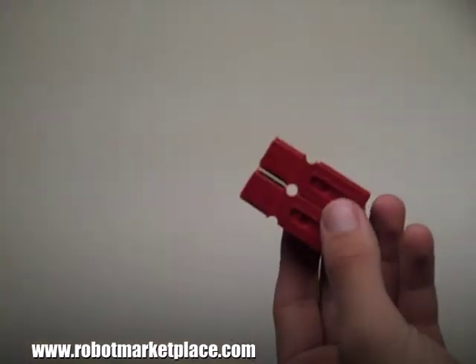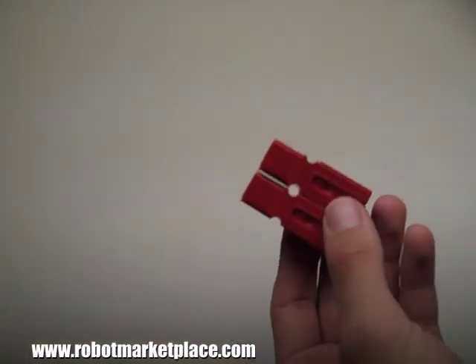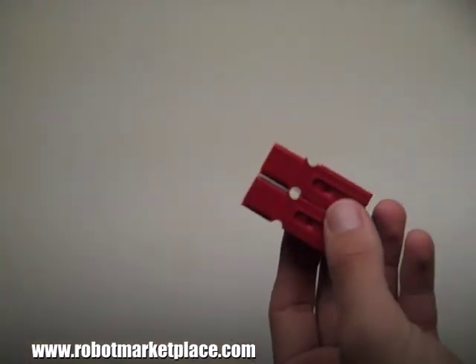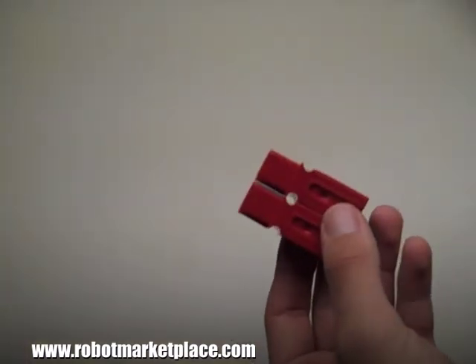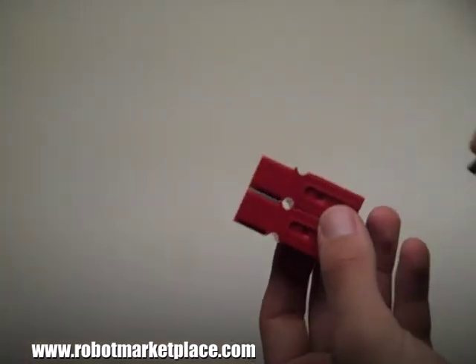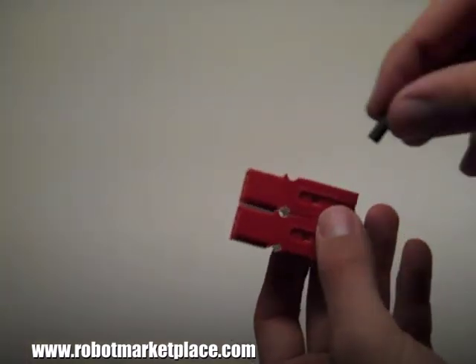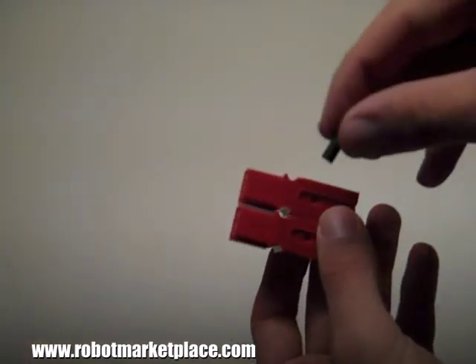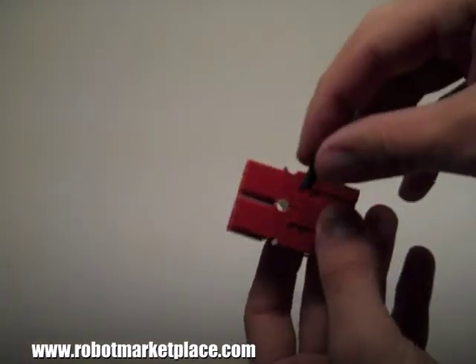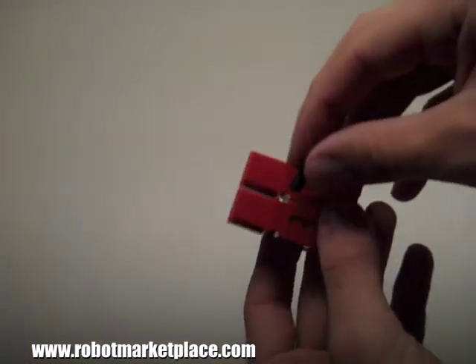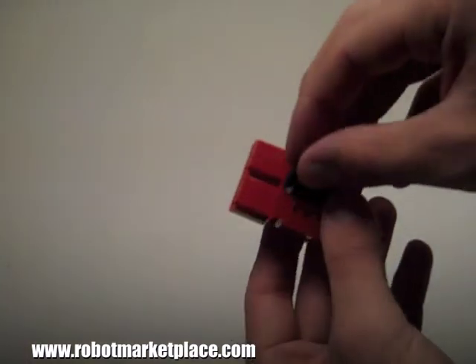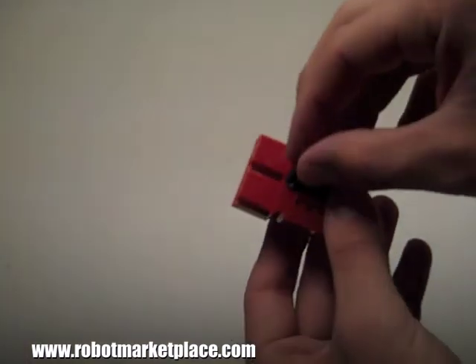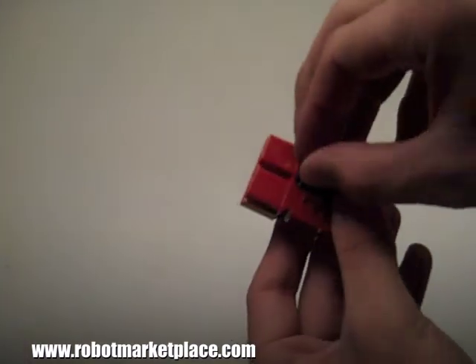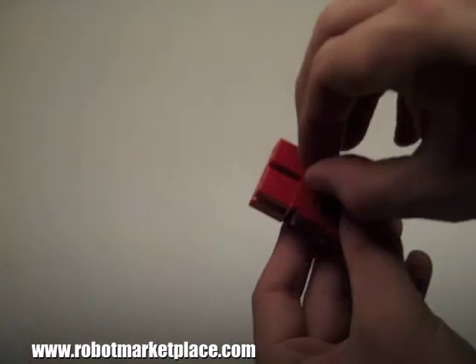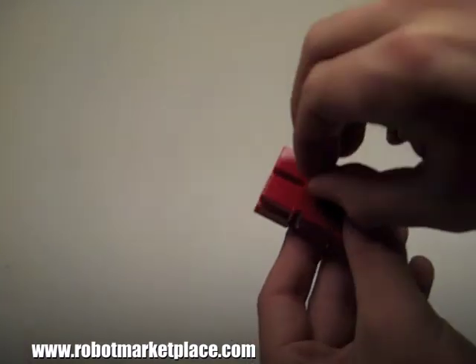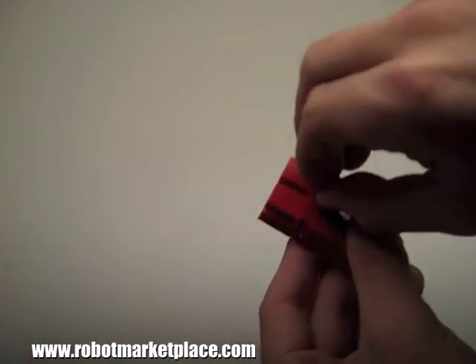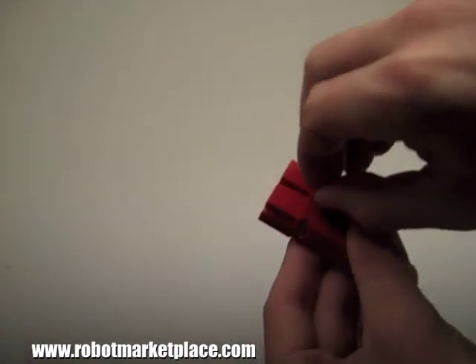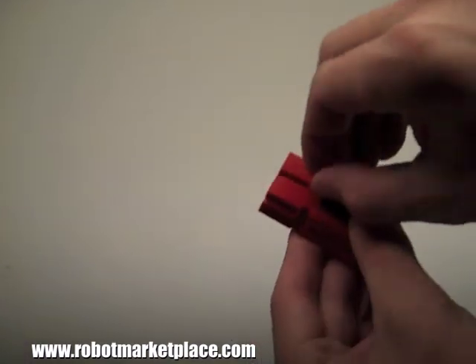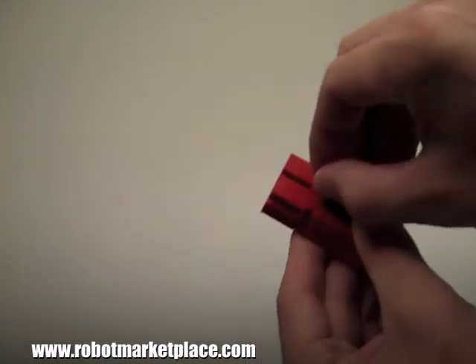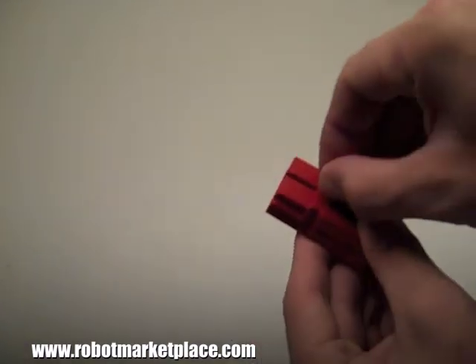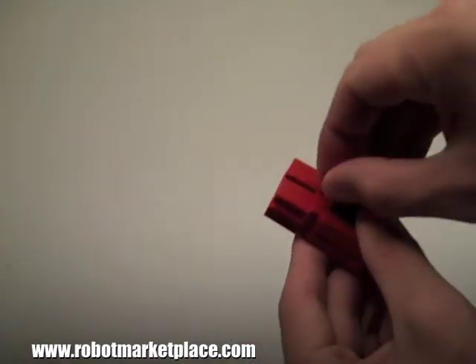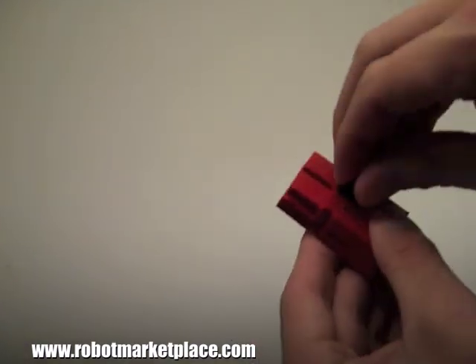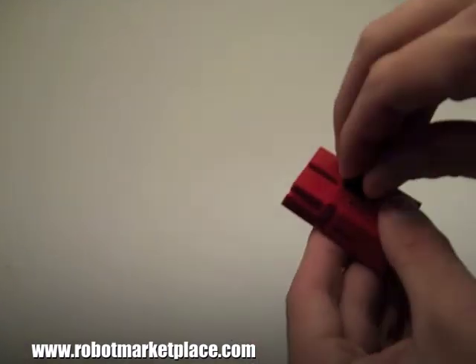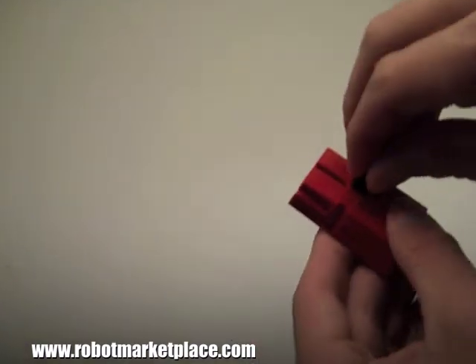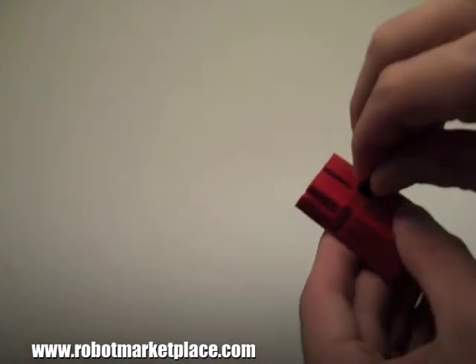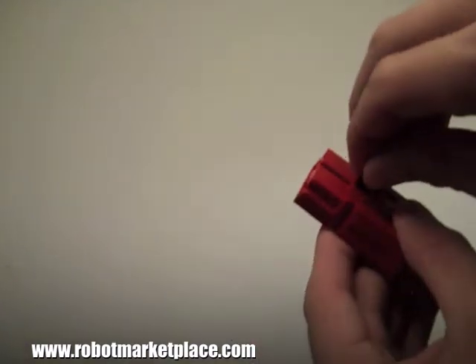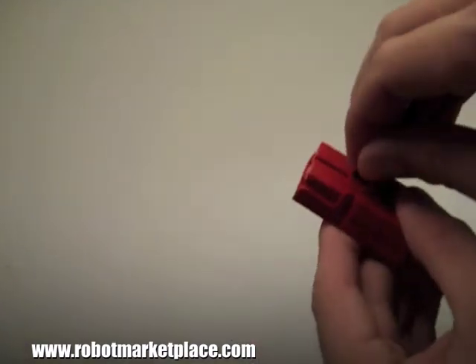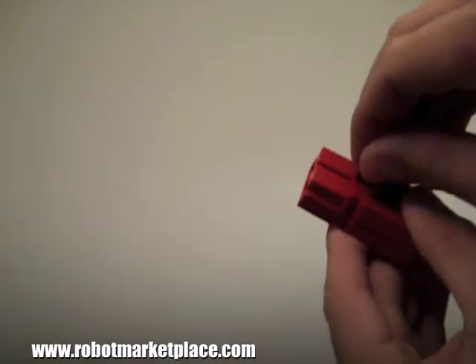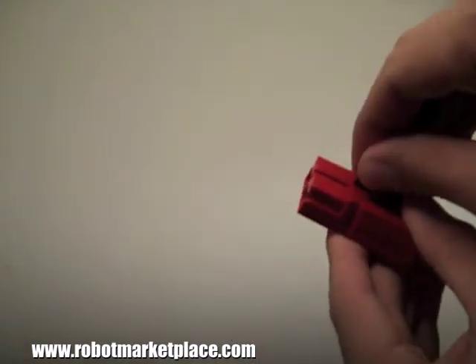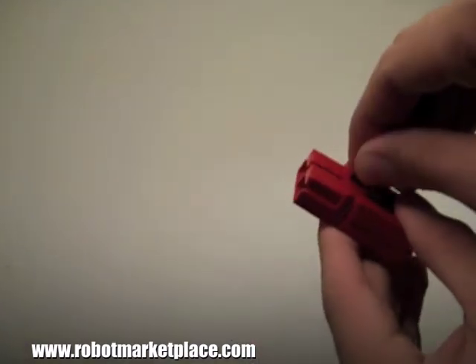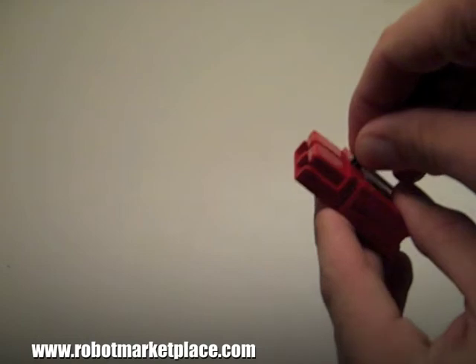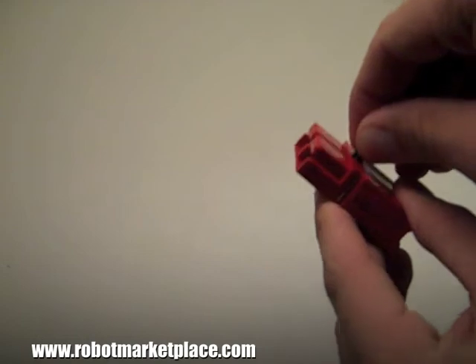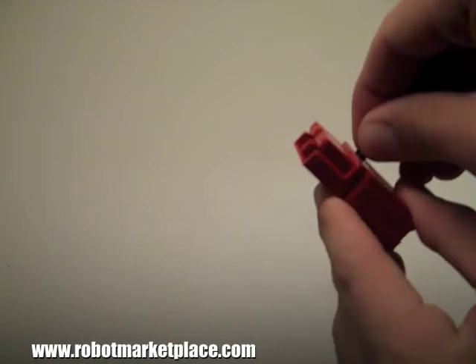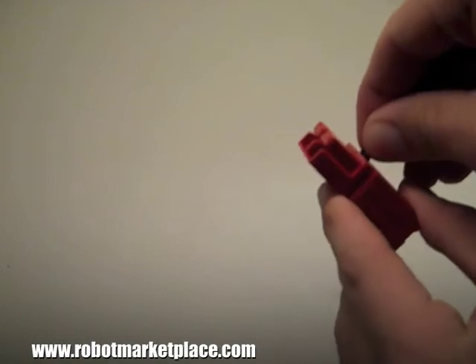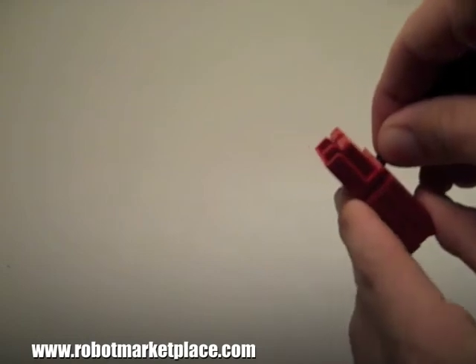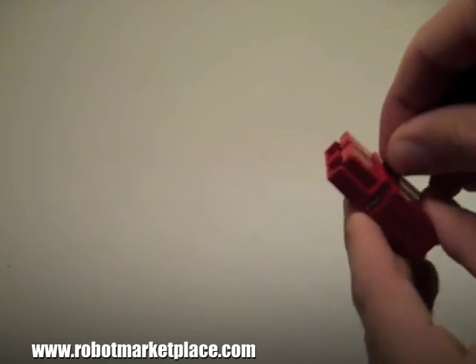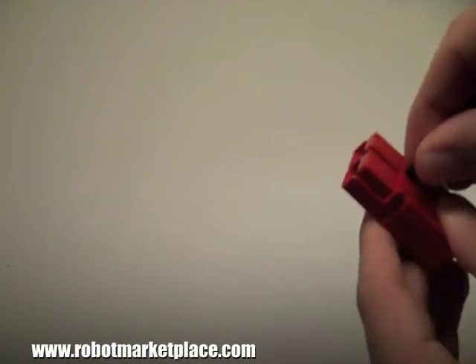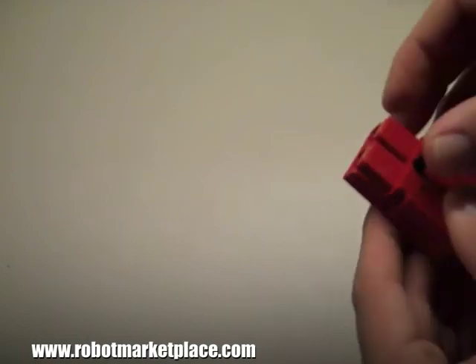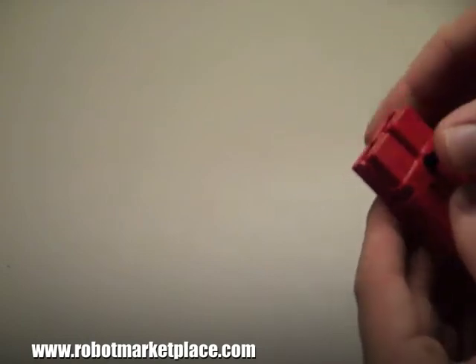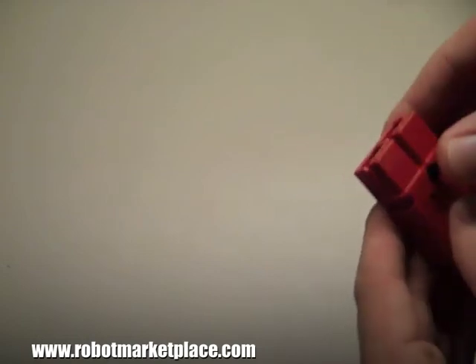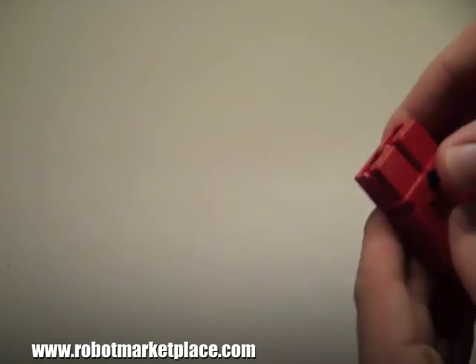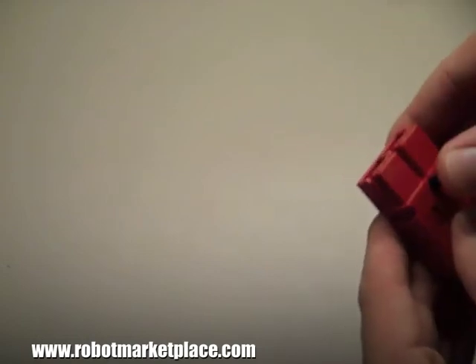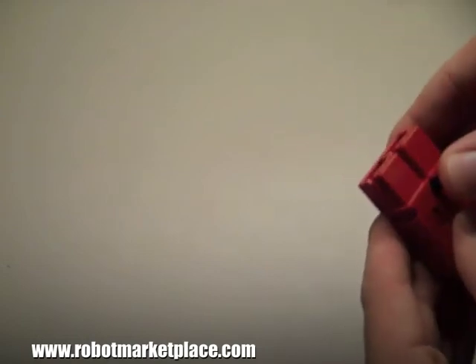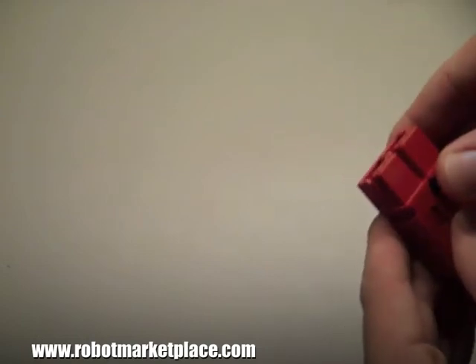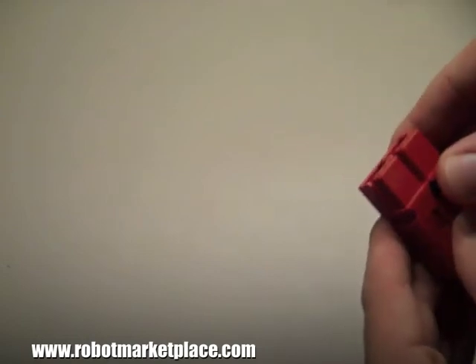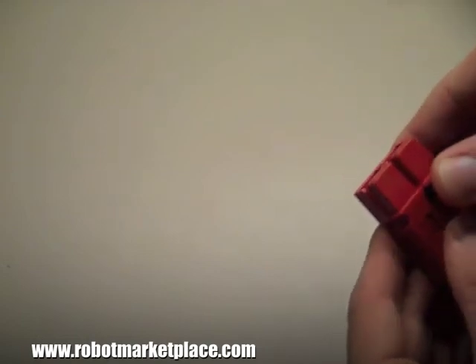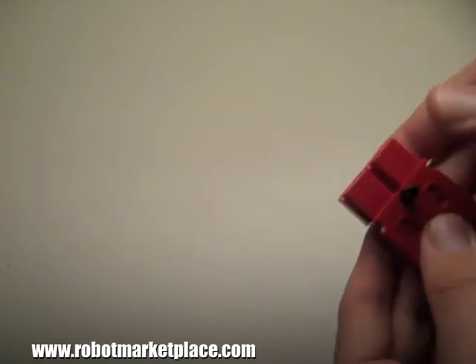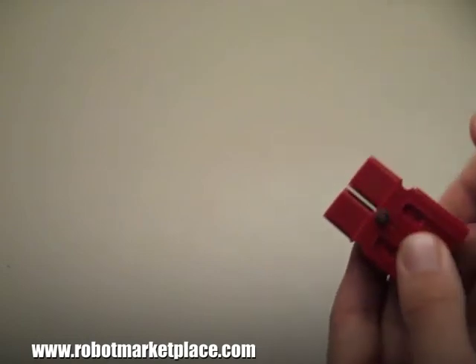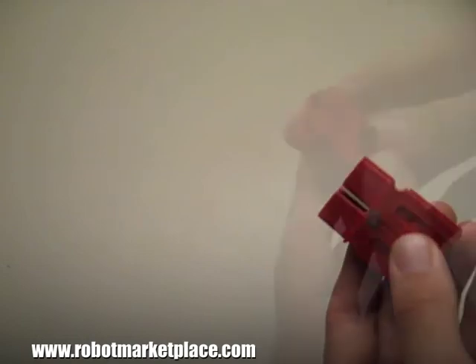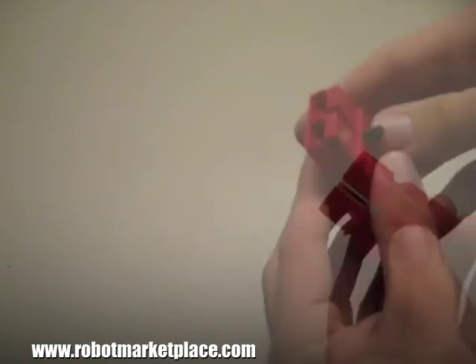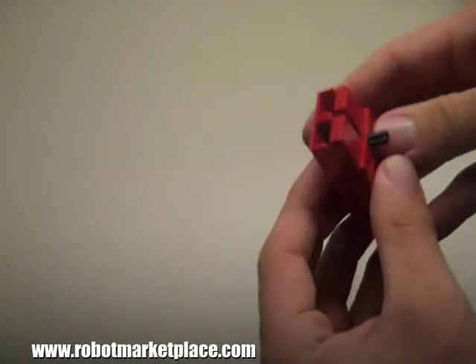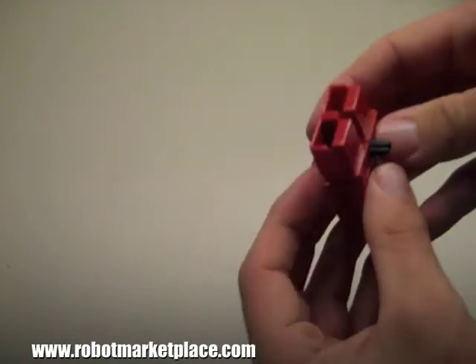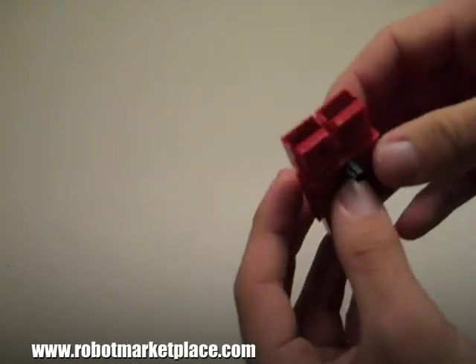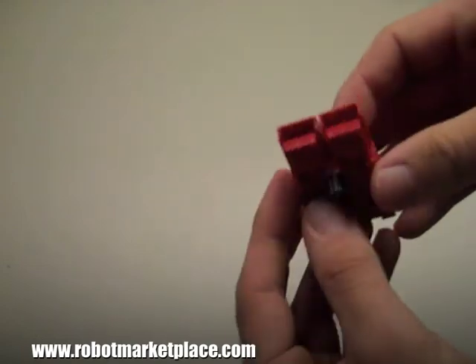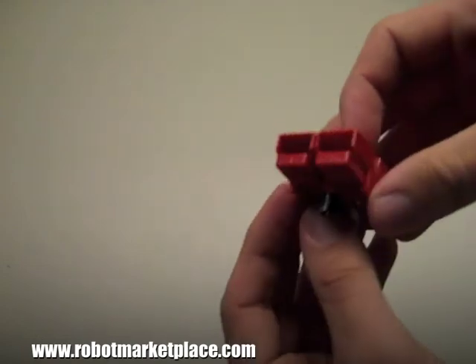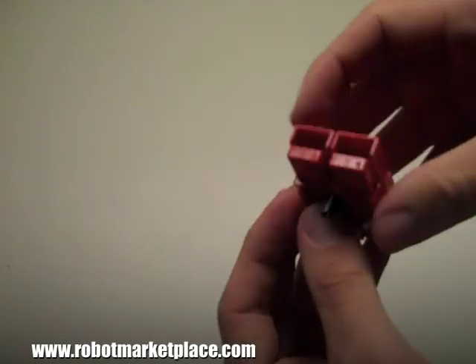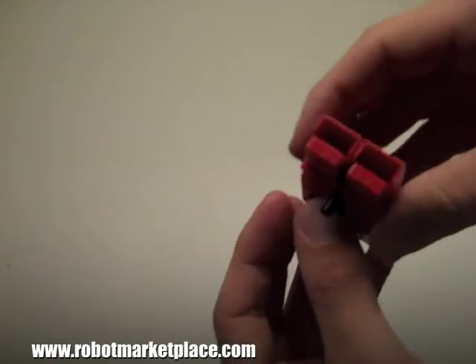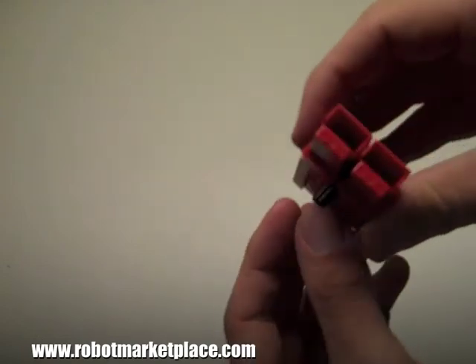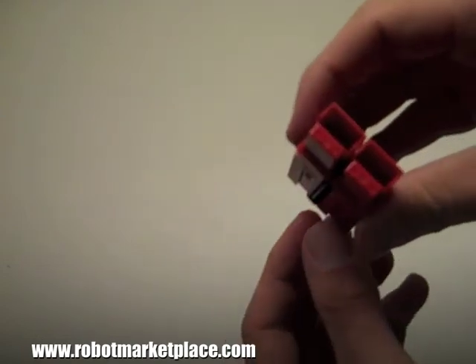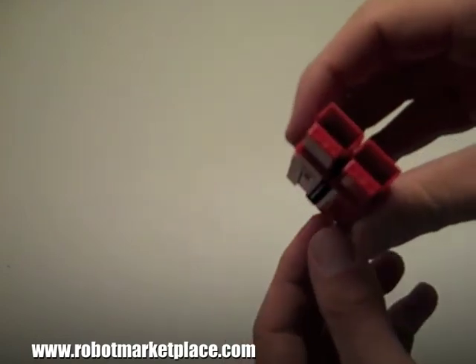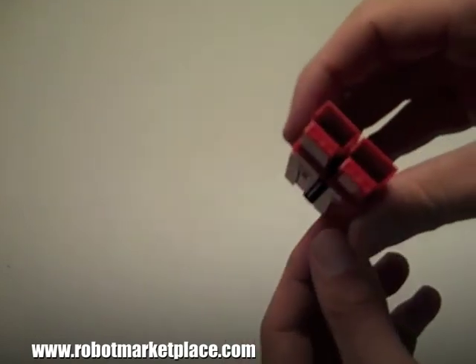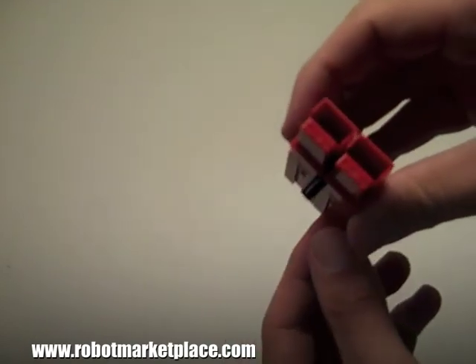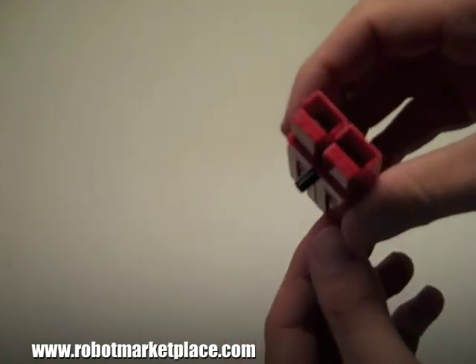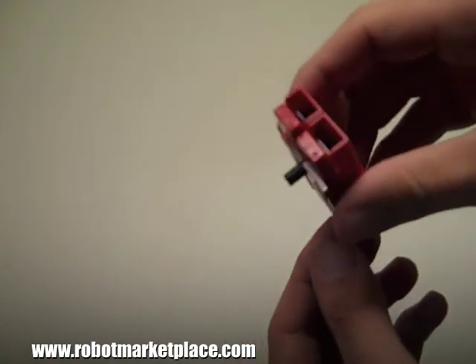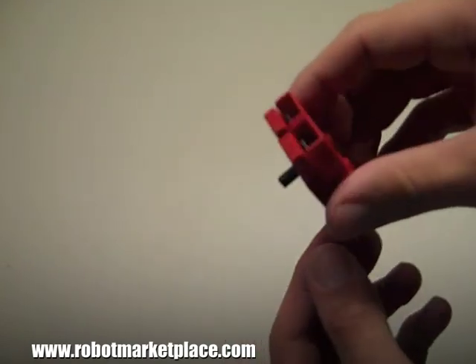Every power pole set comes with a roll pin to keep your connectors from getting misaligned if you're connecting more than one at a time.